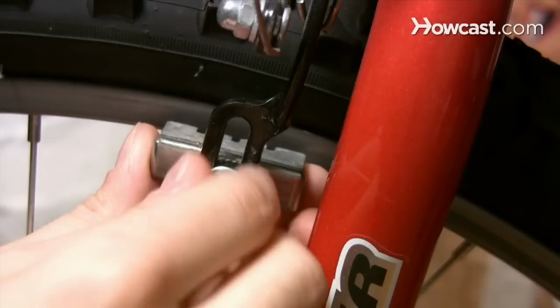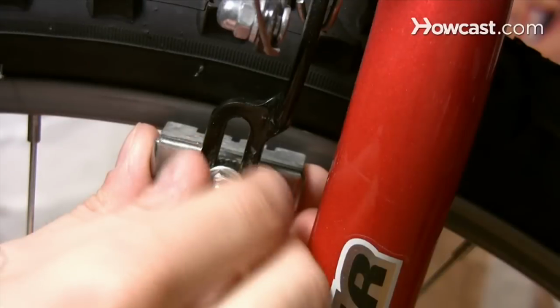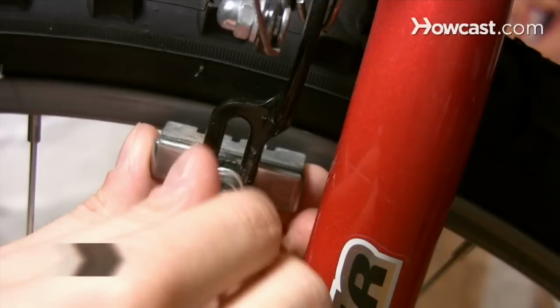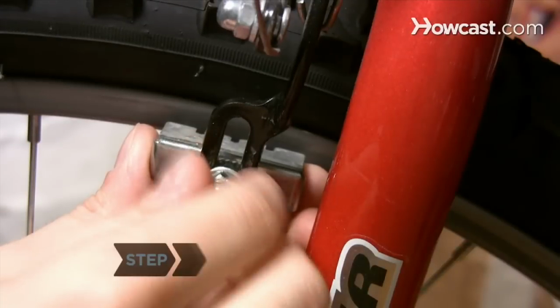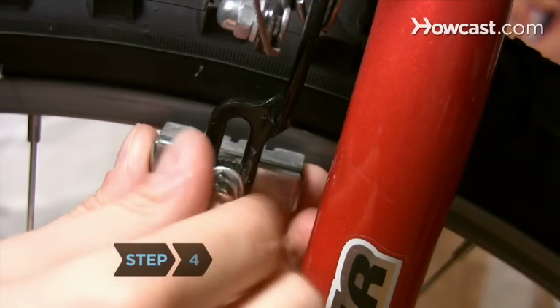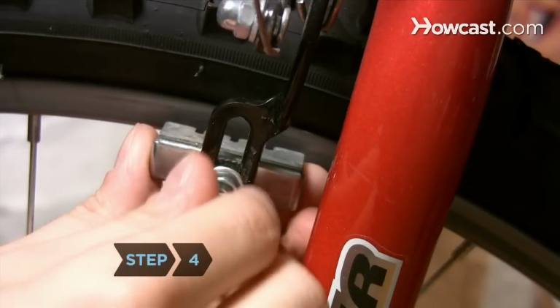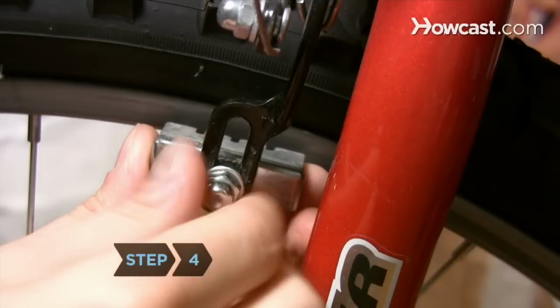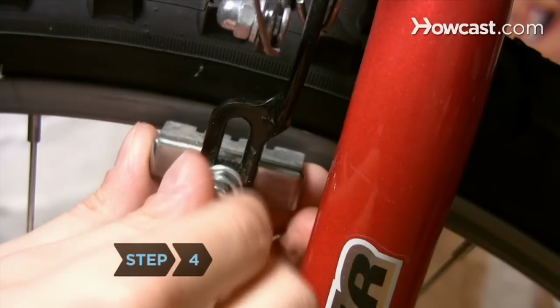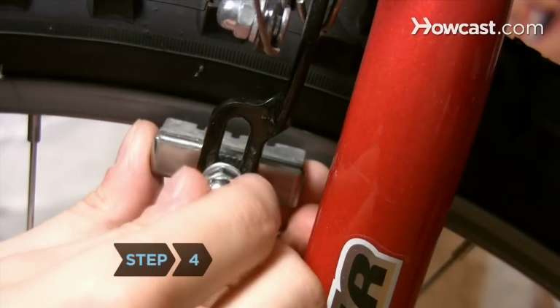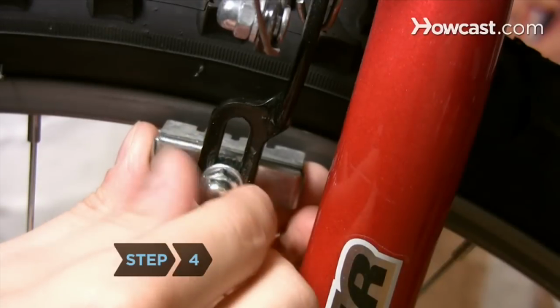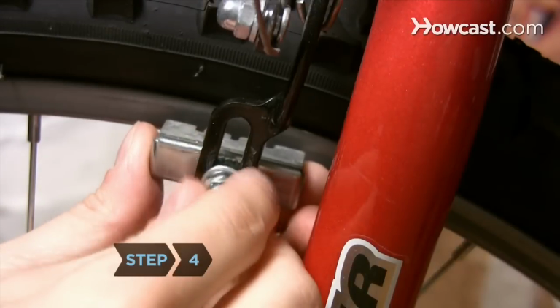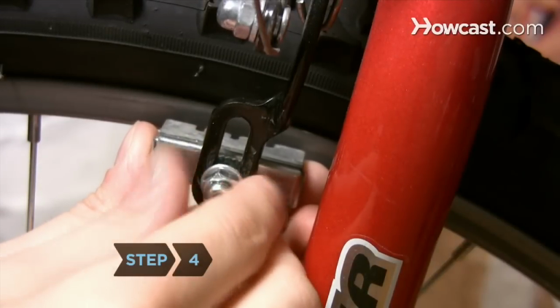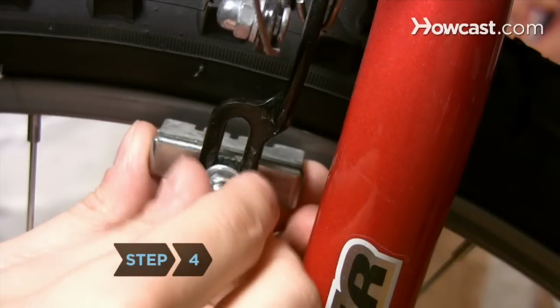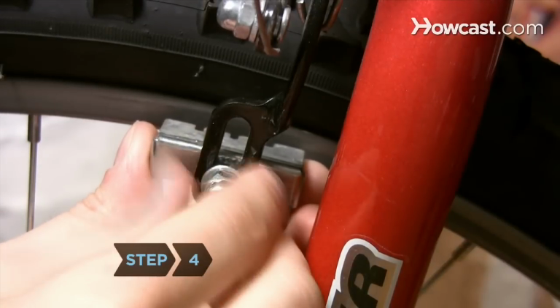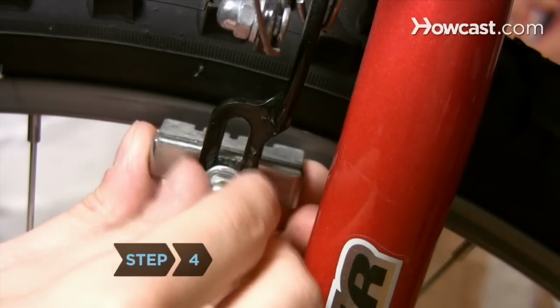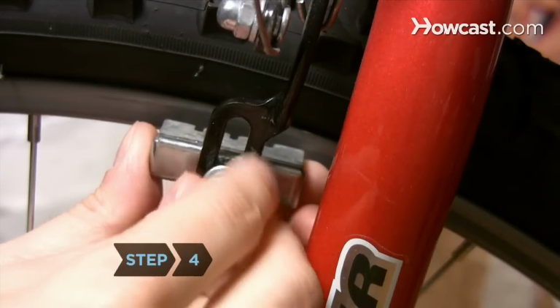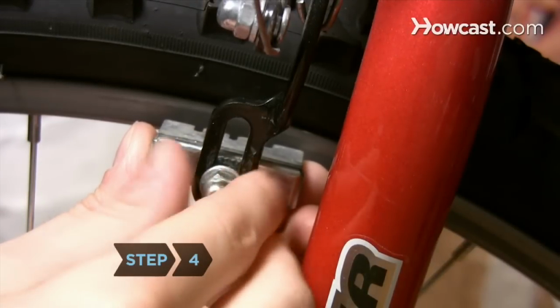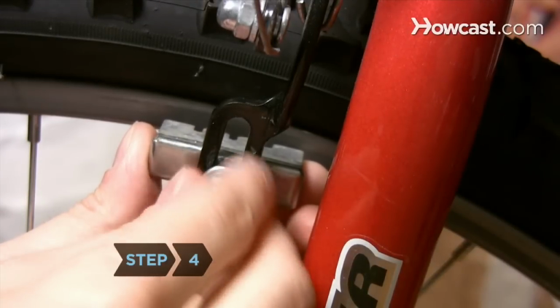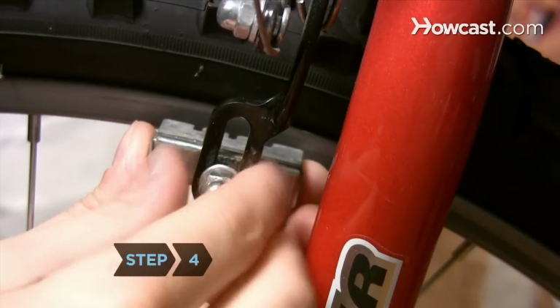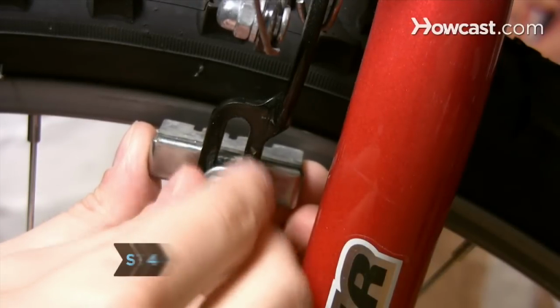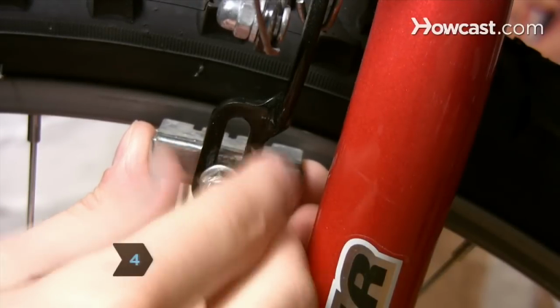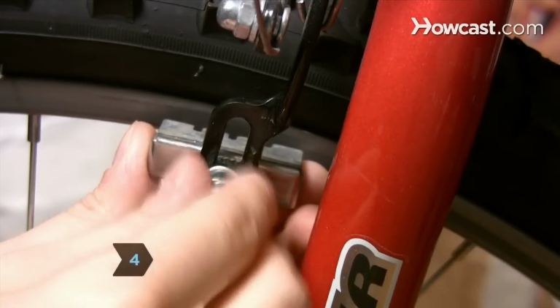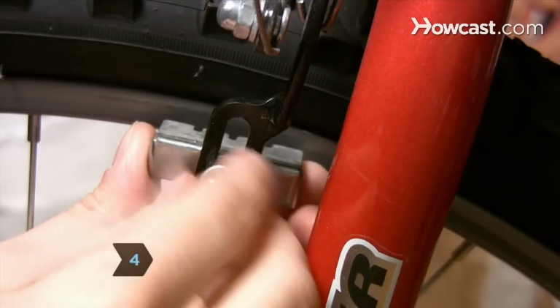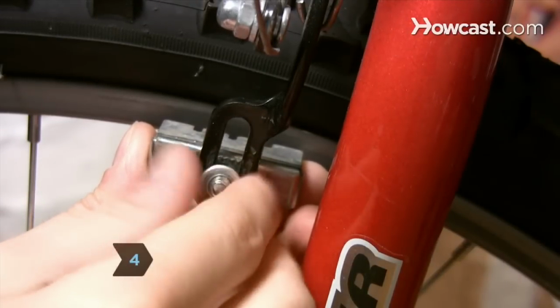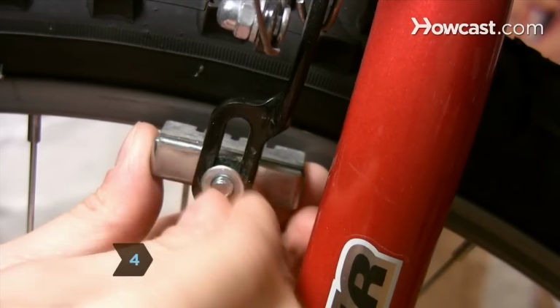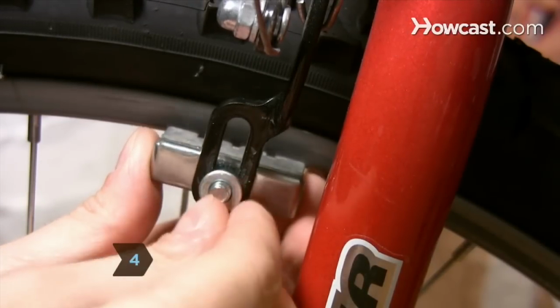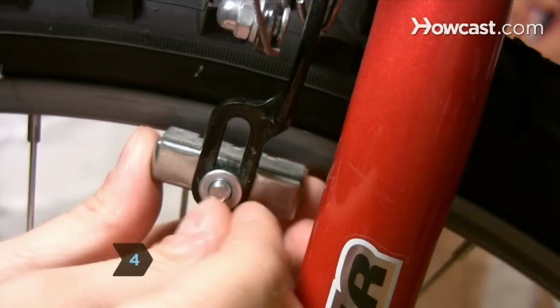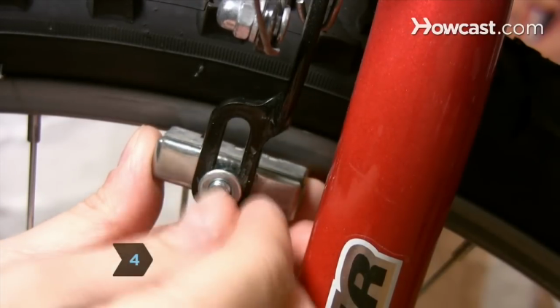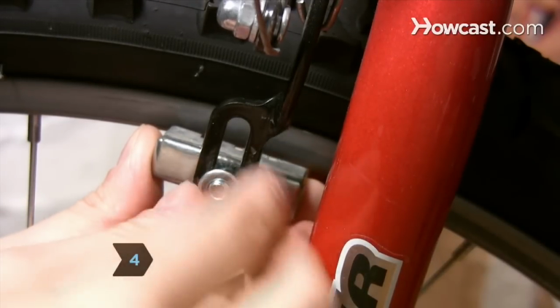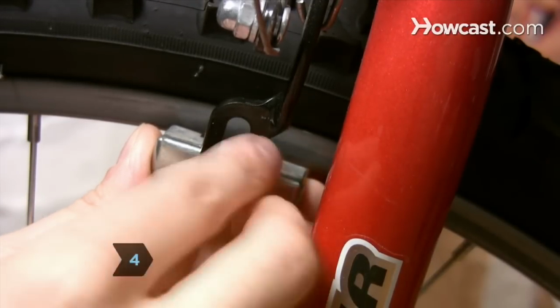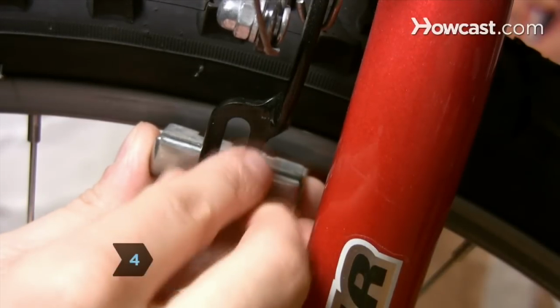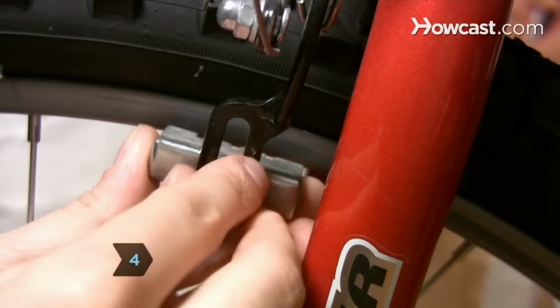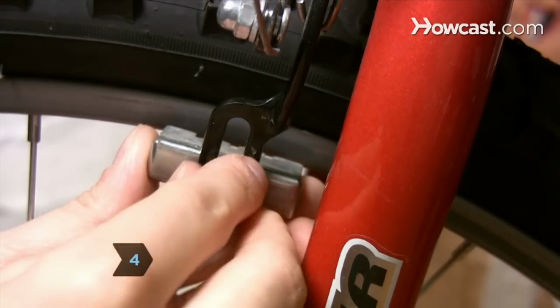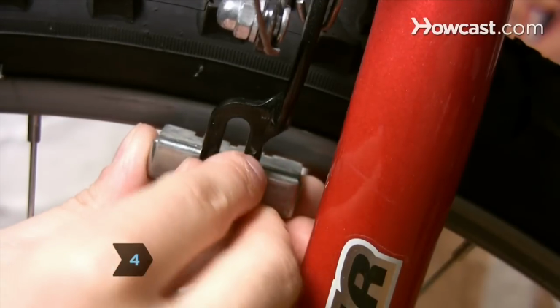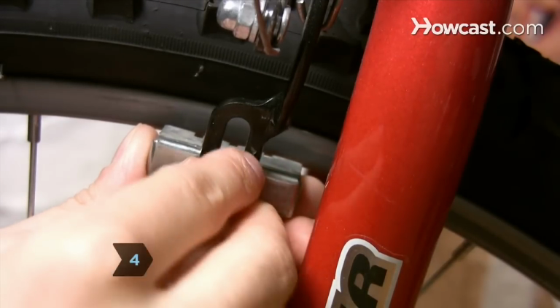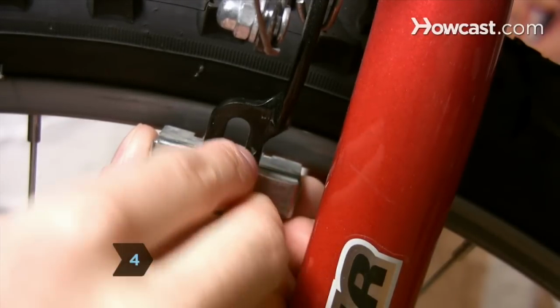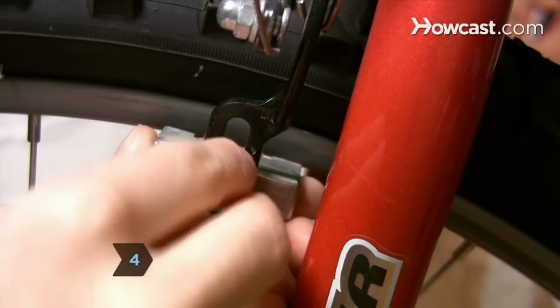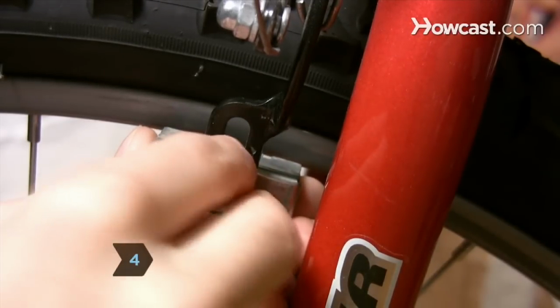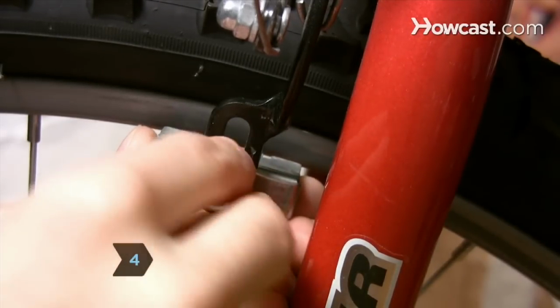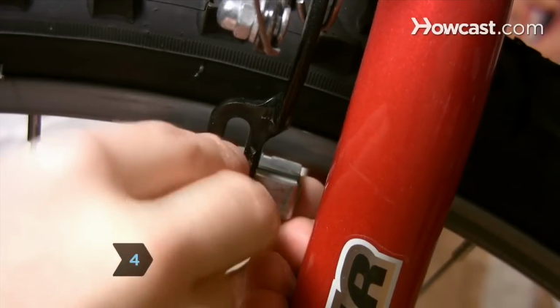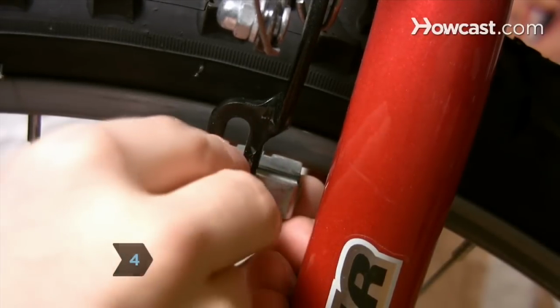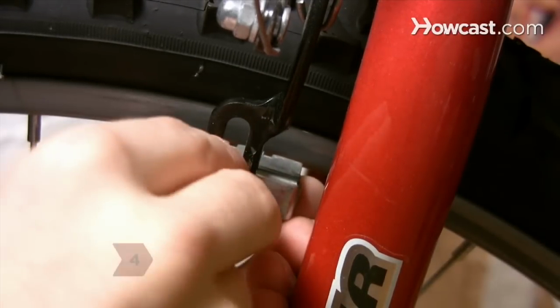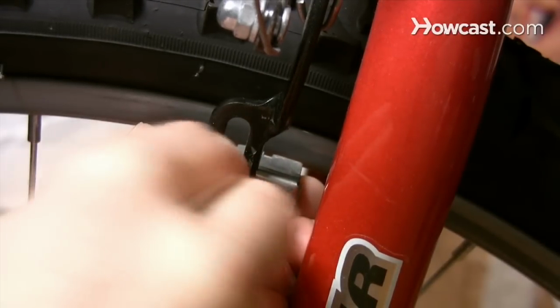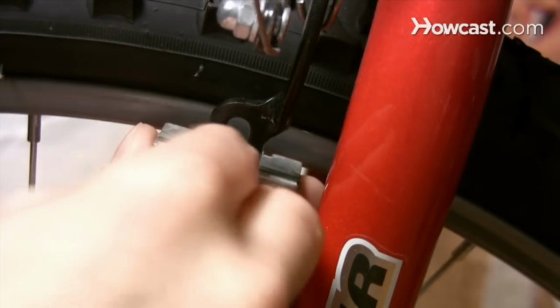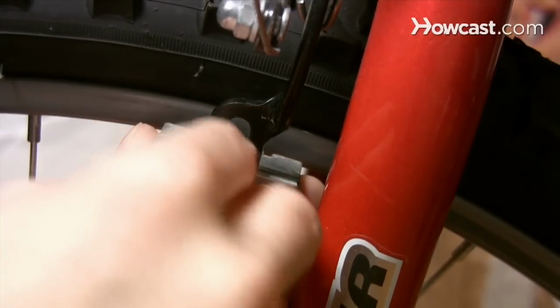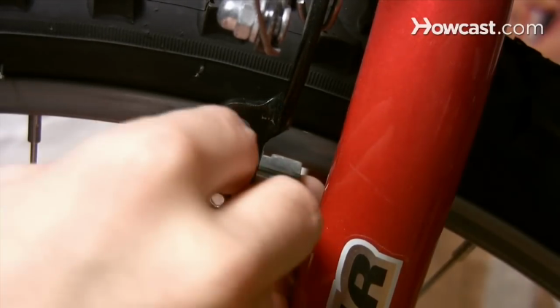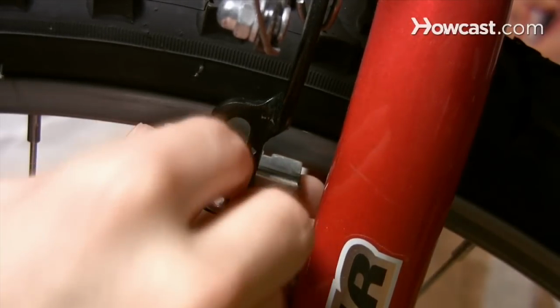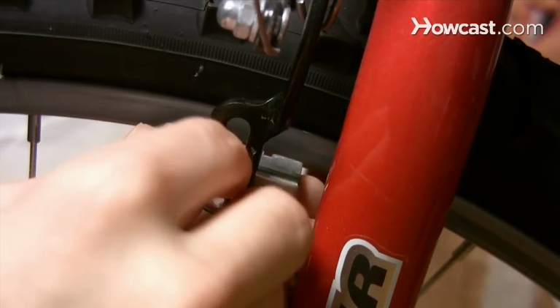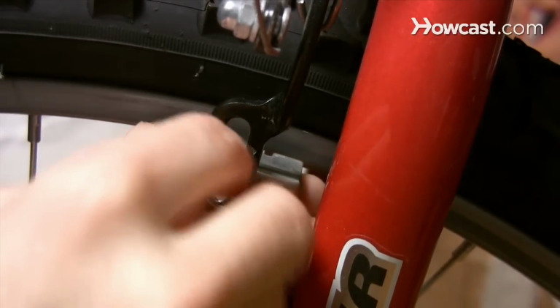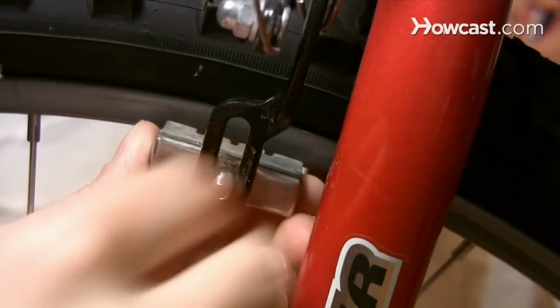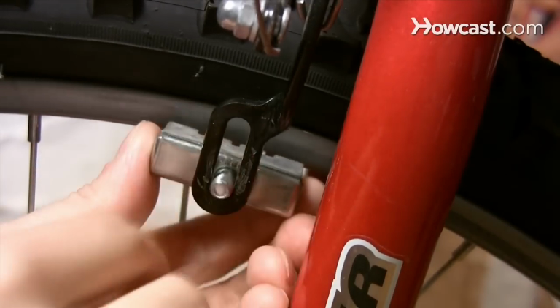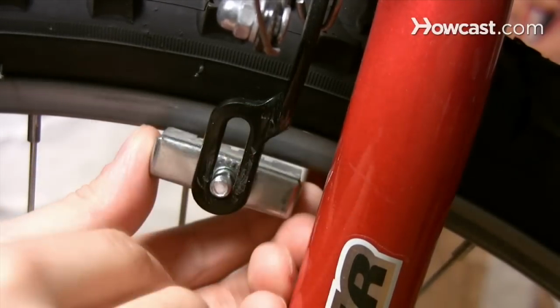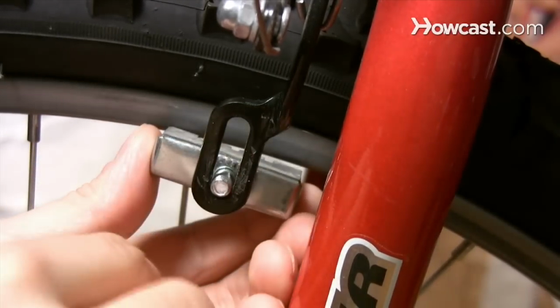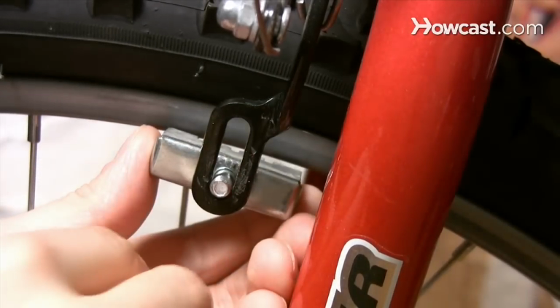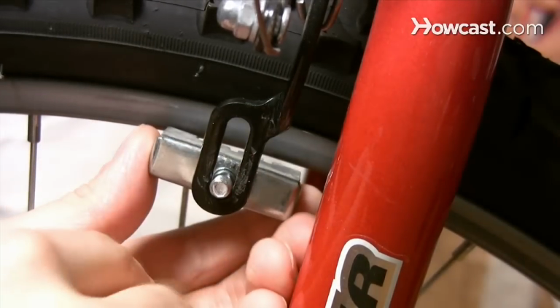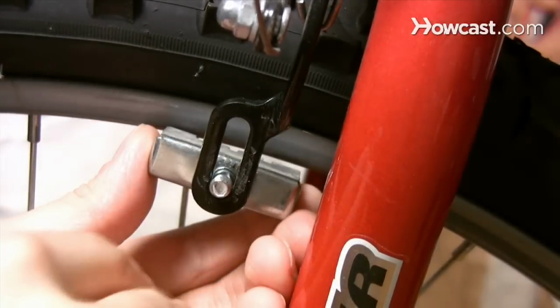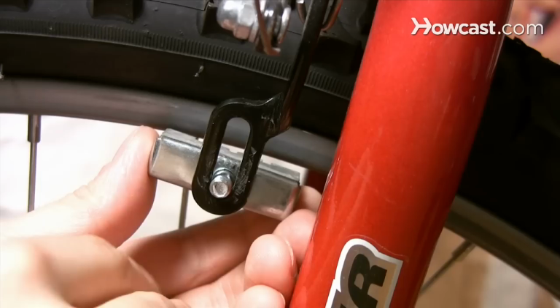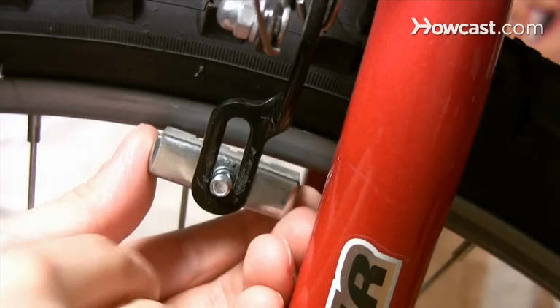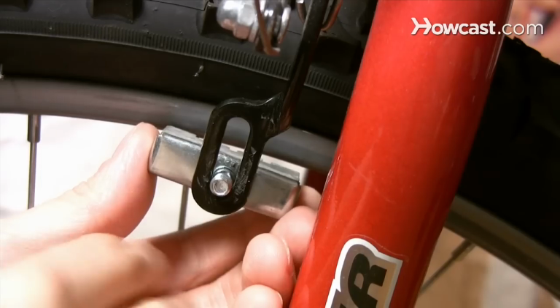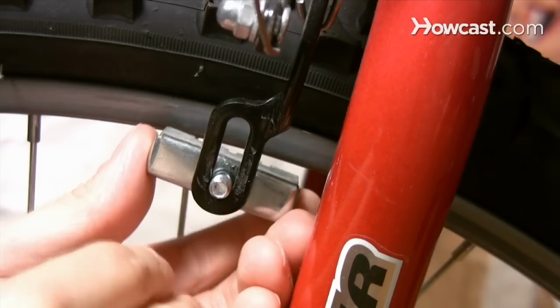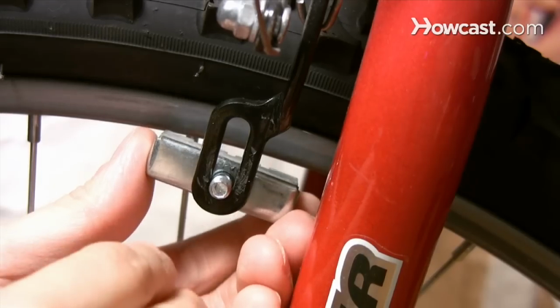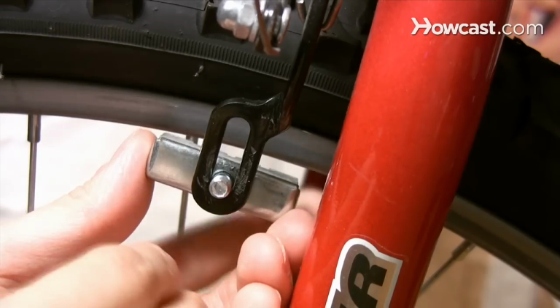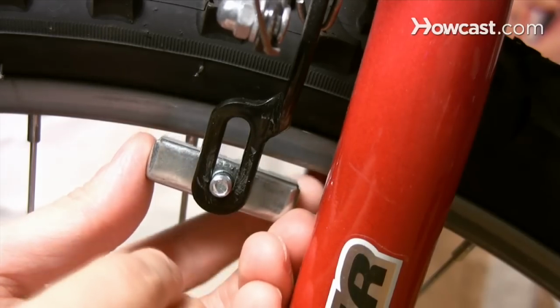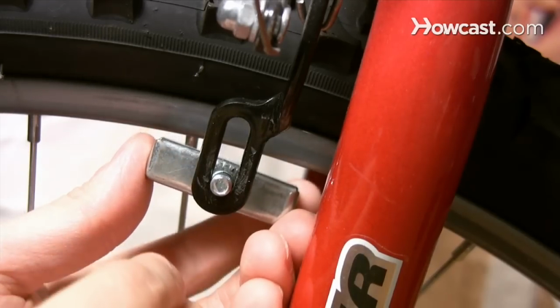Step 4. Consider replacing the pads if nothing seems to eliminate the squeaking. Buy the appropriate cantilever, pull, or disc brake pad.